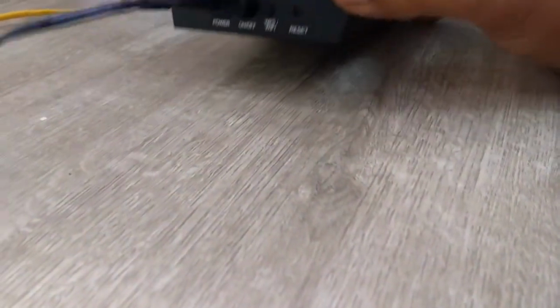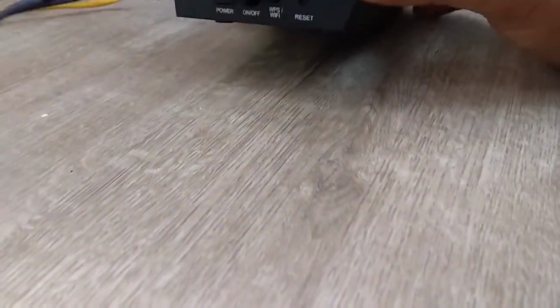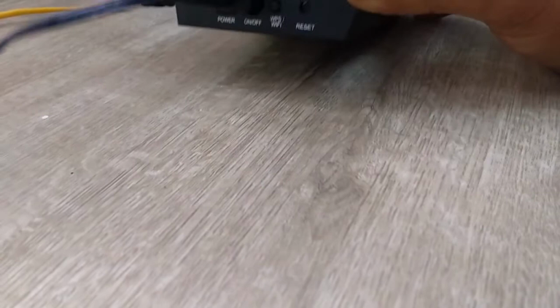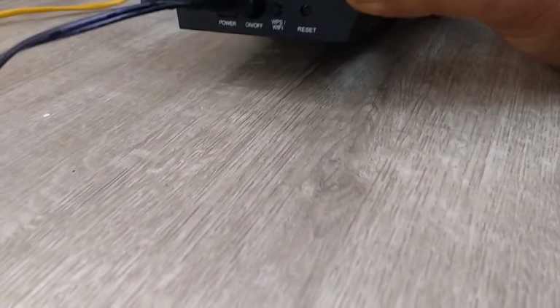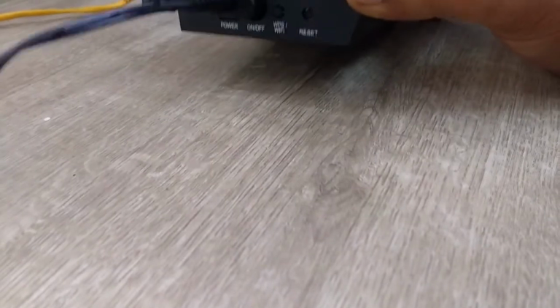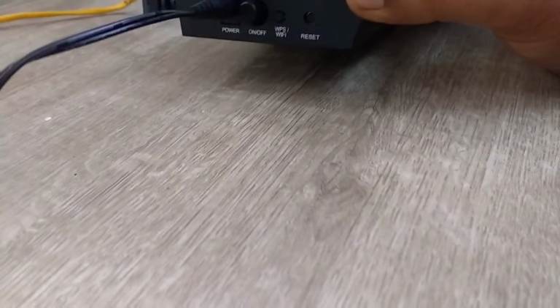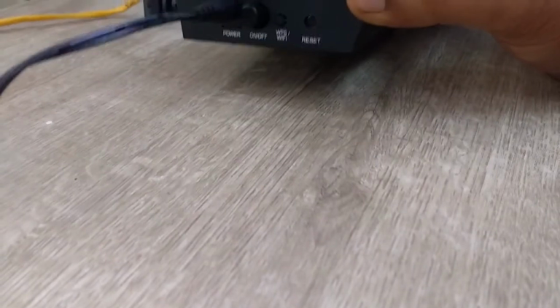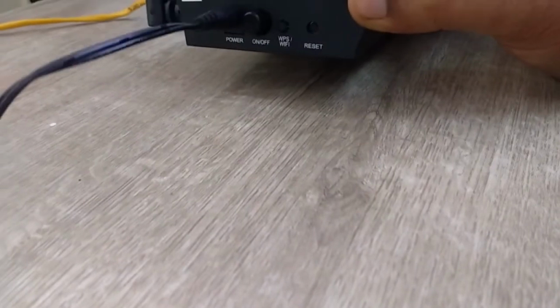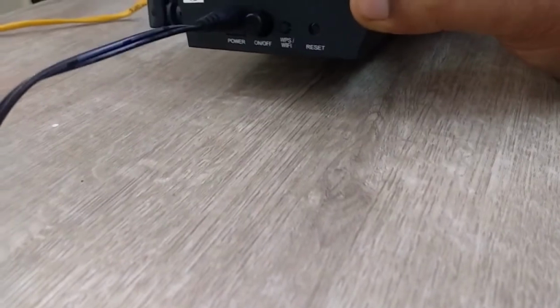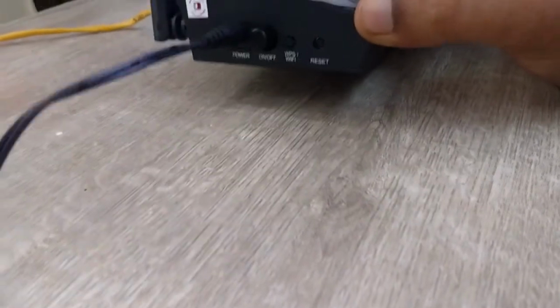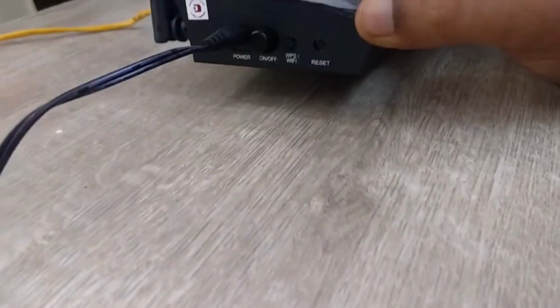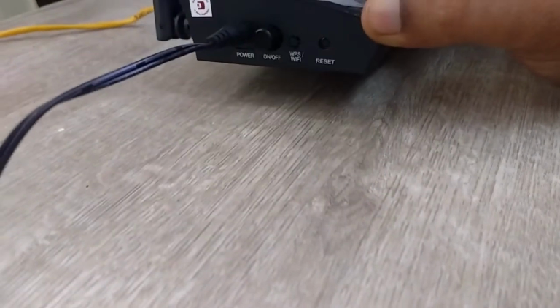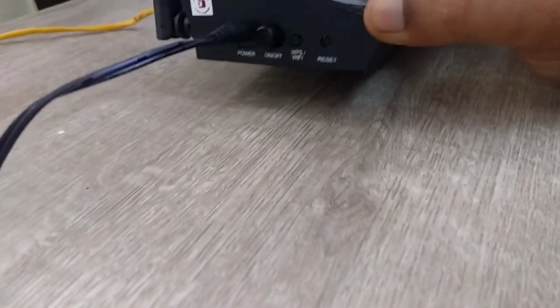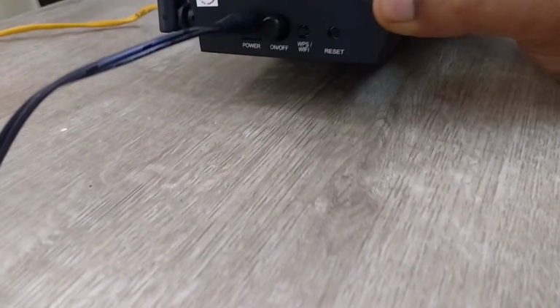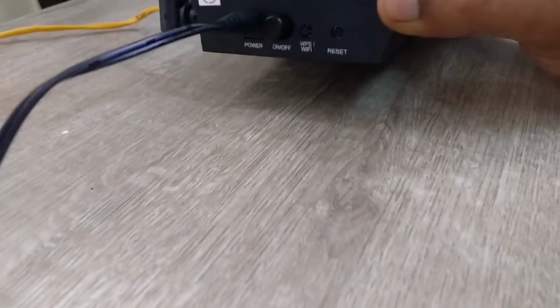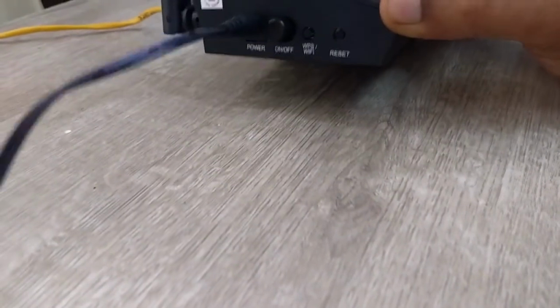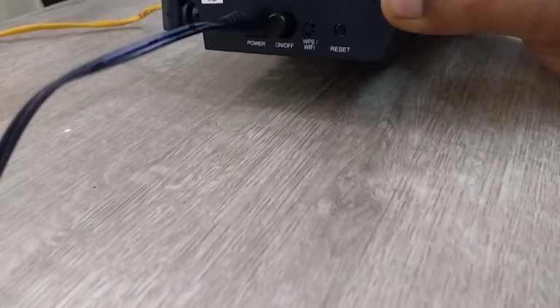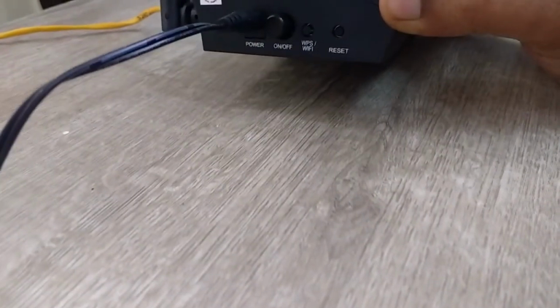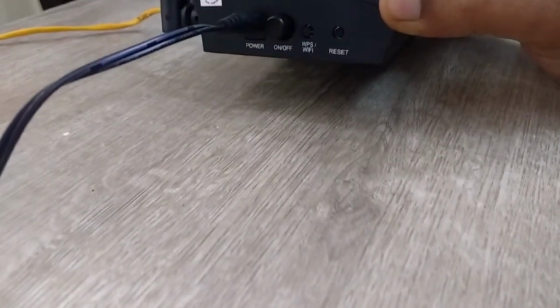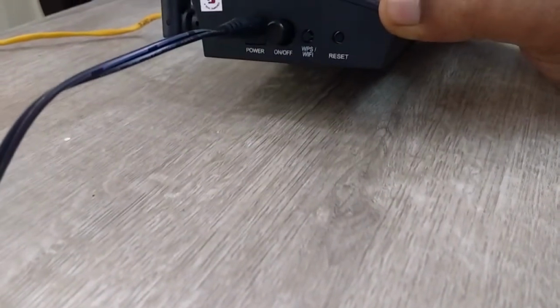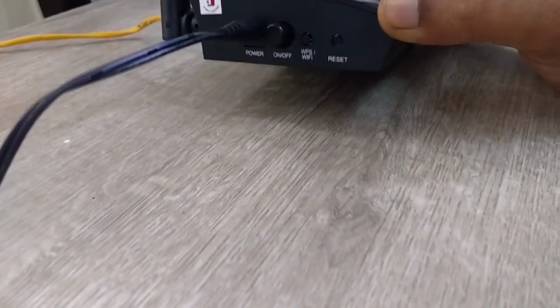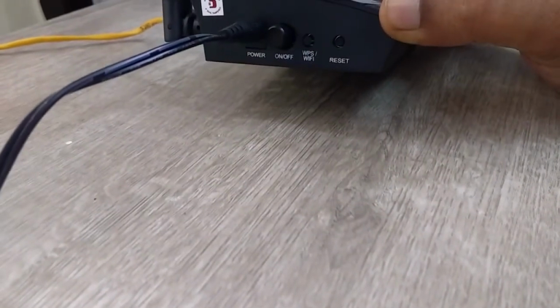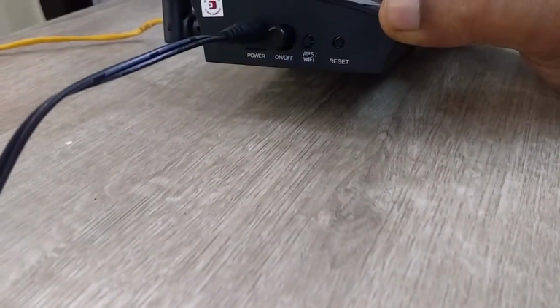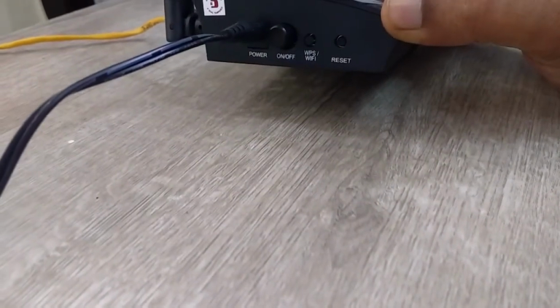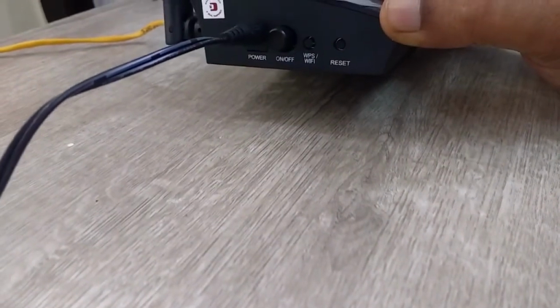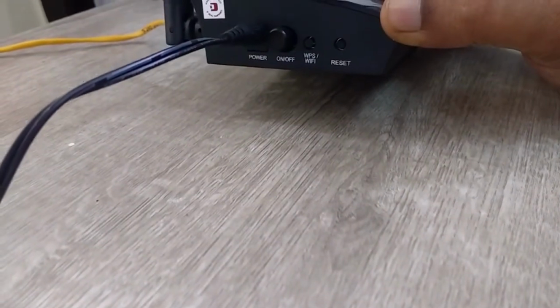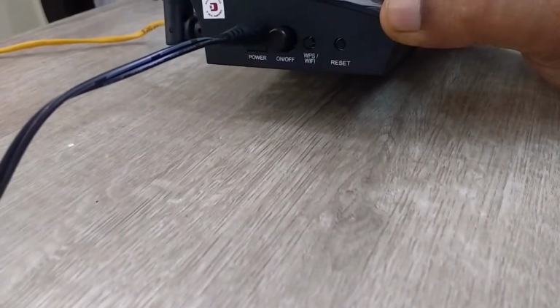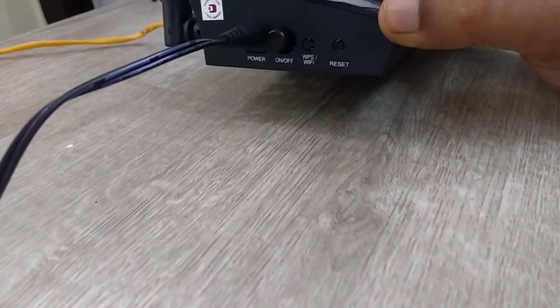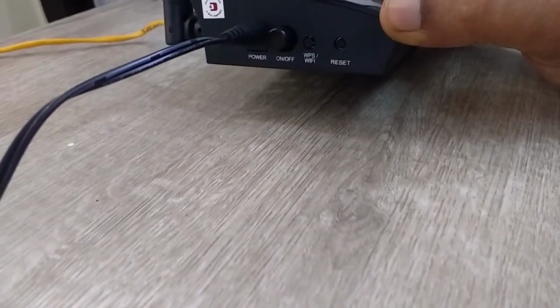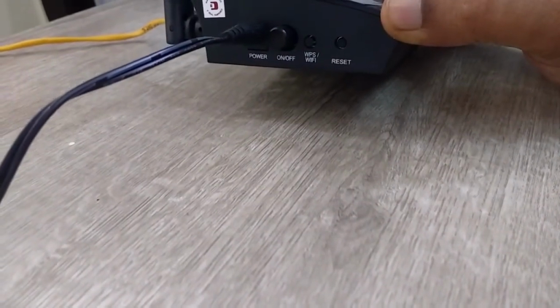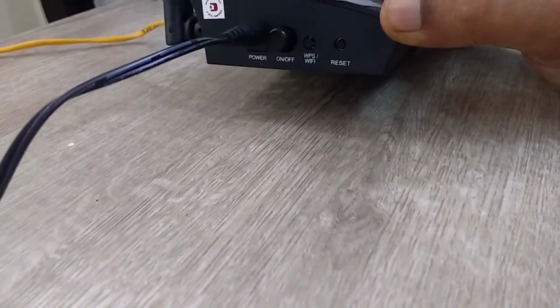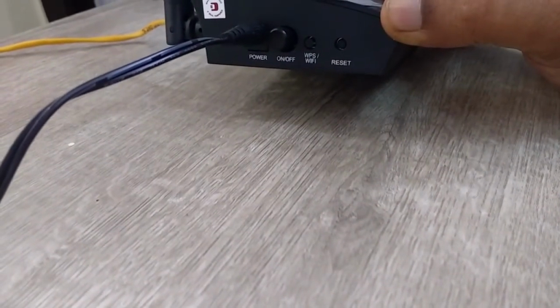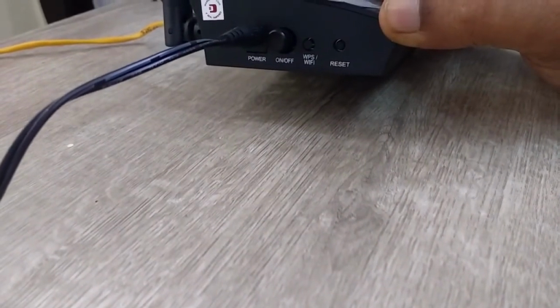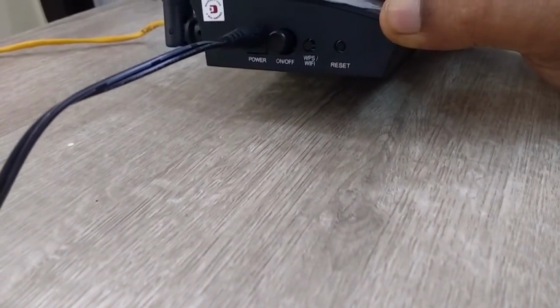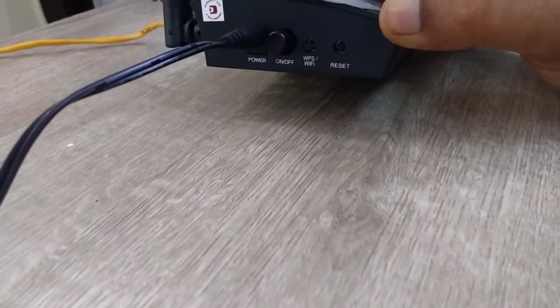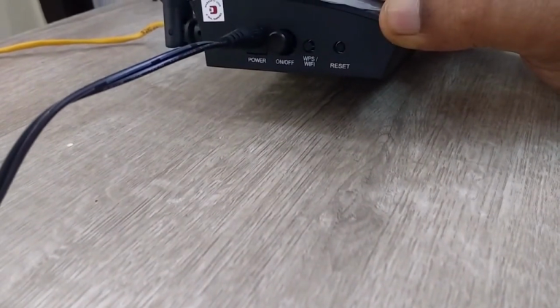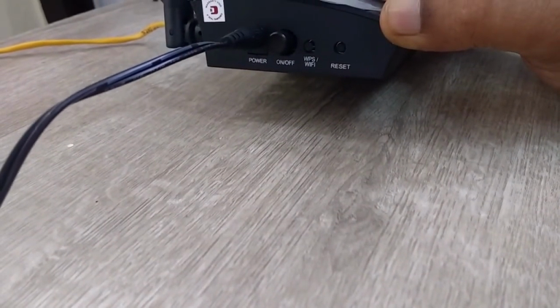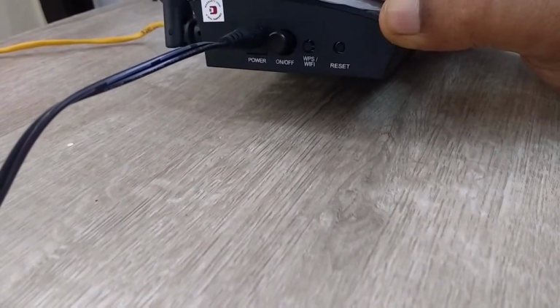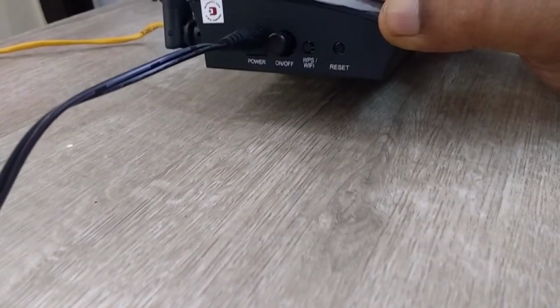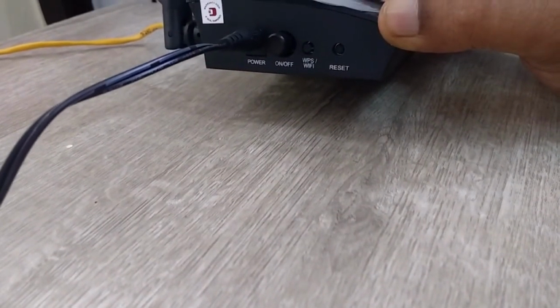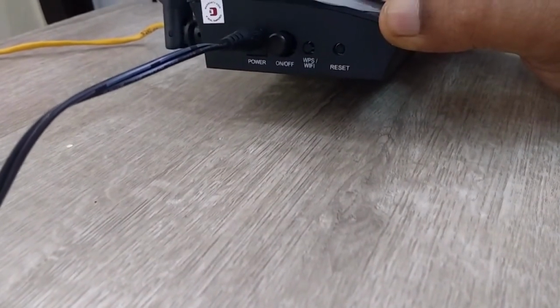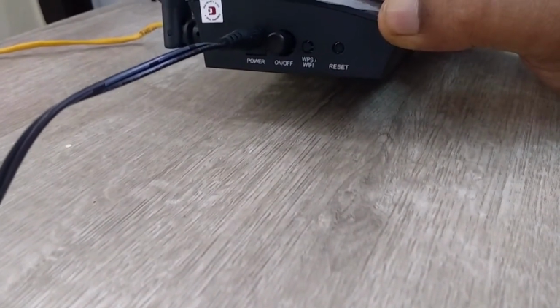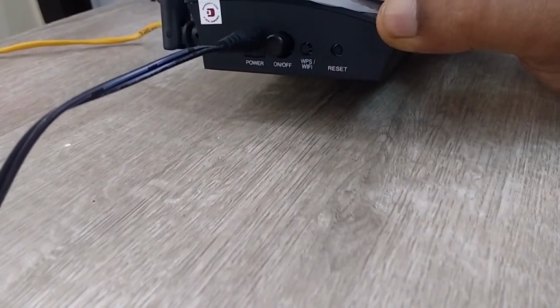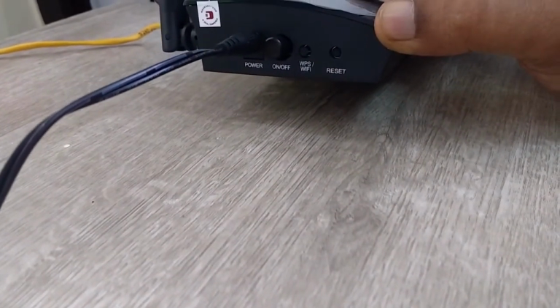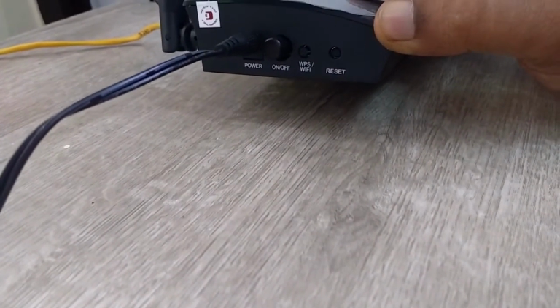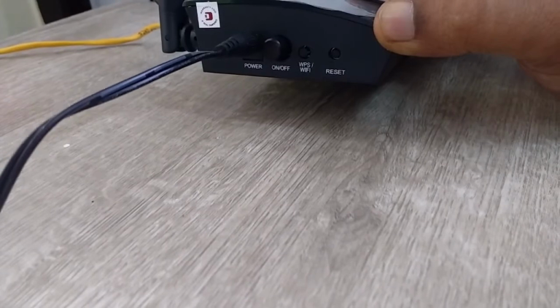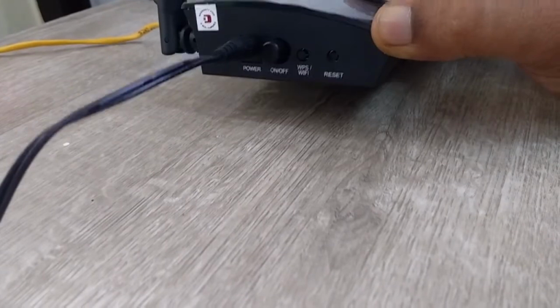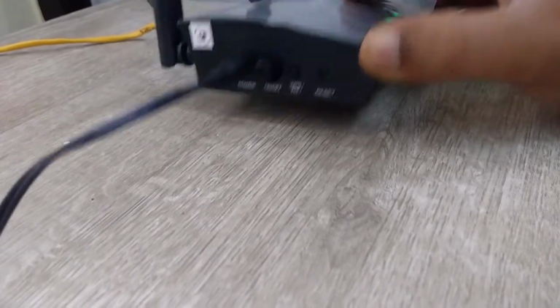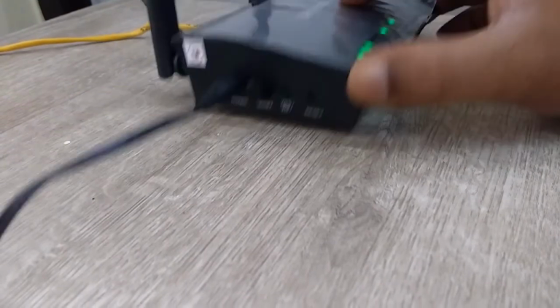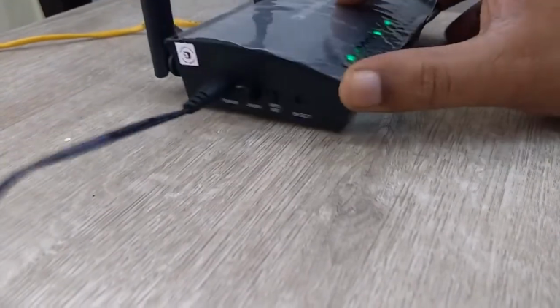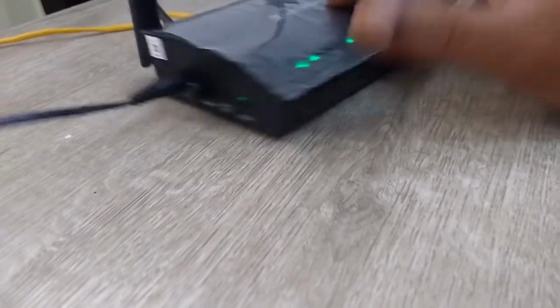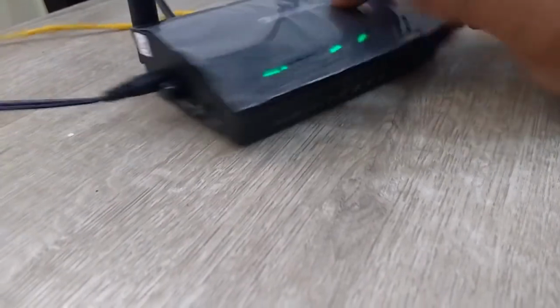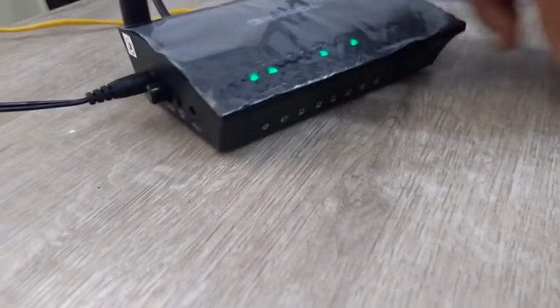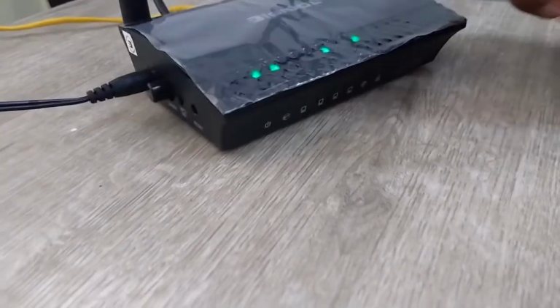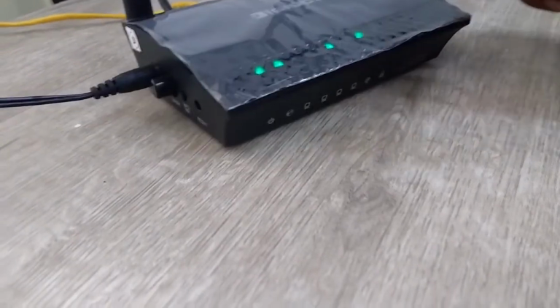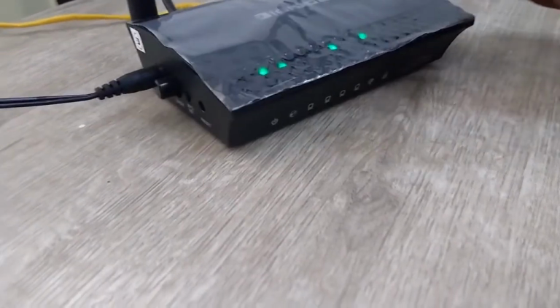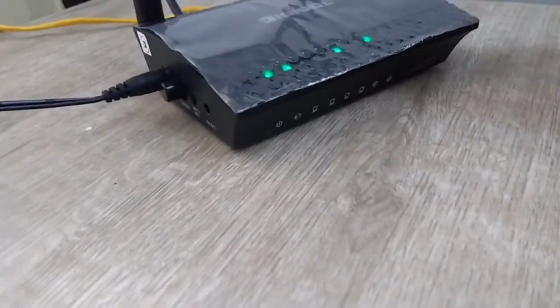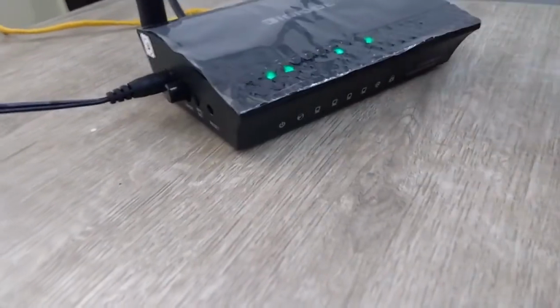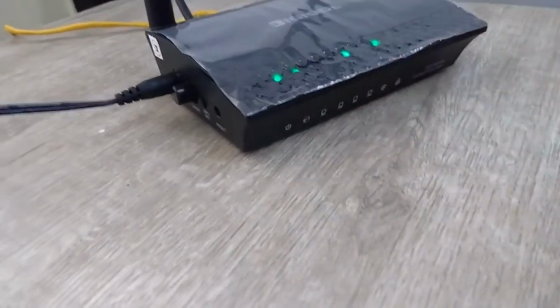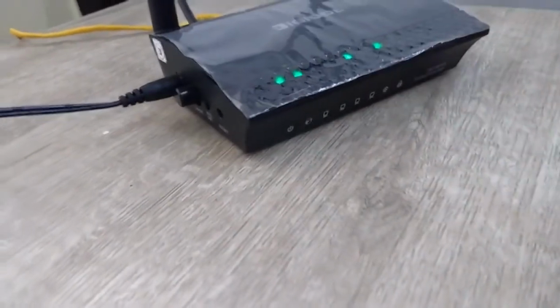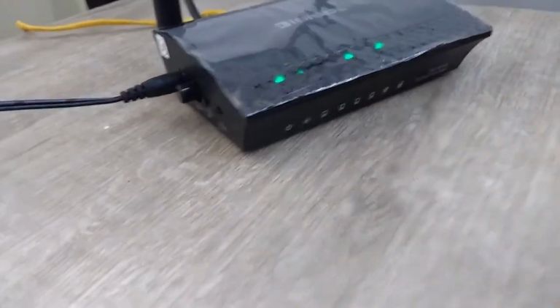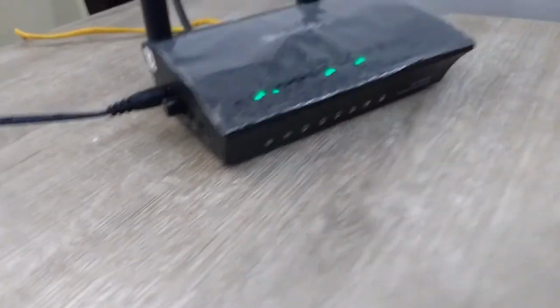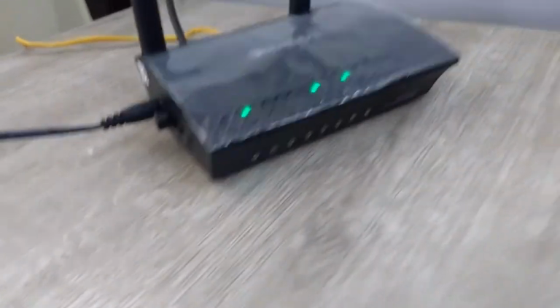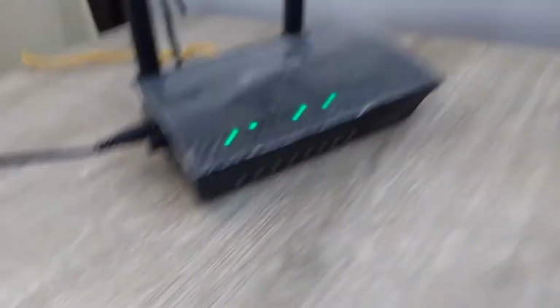For the latest price and full specifications of this Digisol router, click the link in the video description. Thanks for watching — see you in the next video. Please like, share, and subscribe.